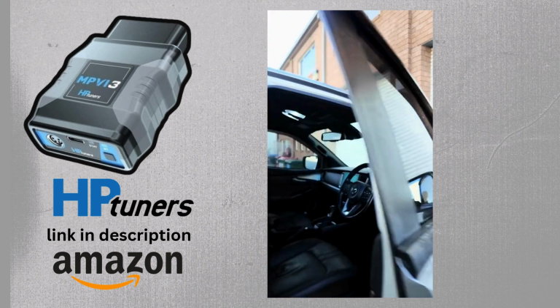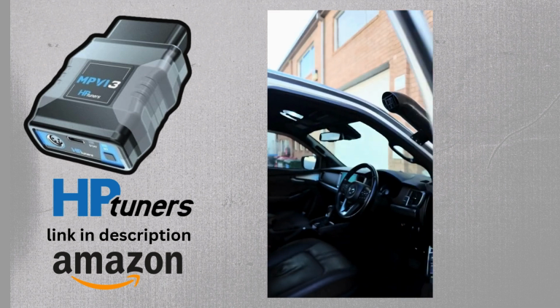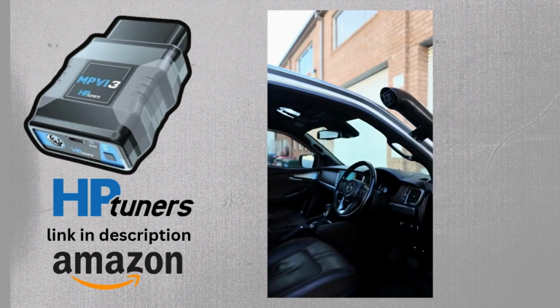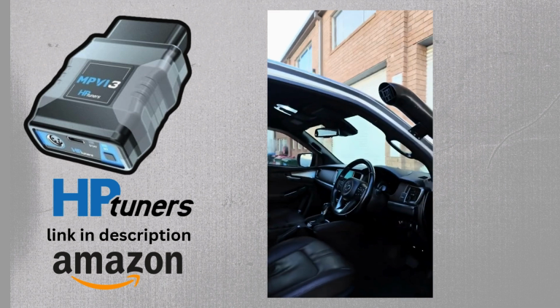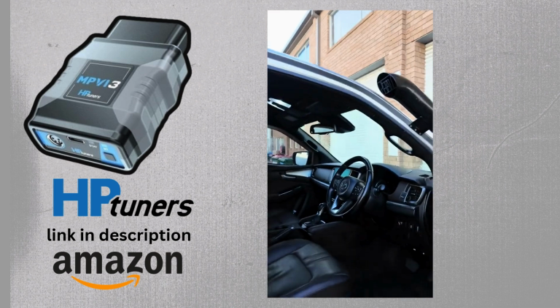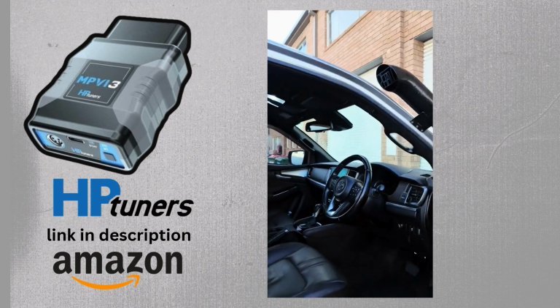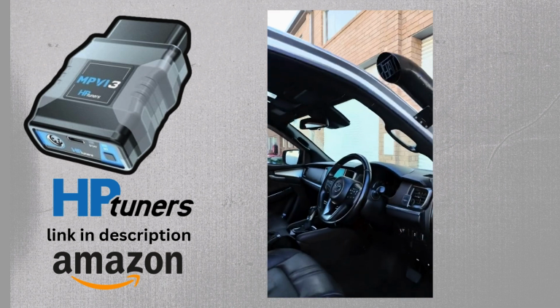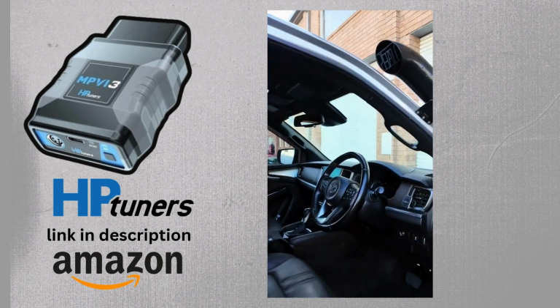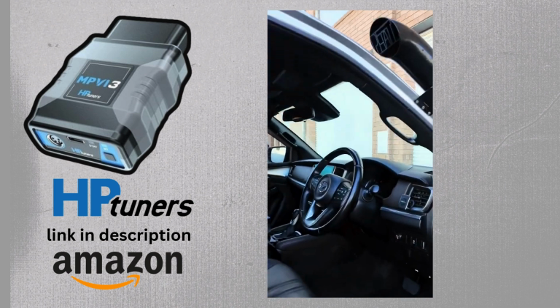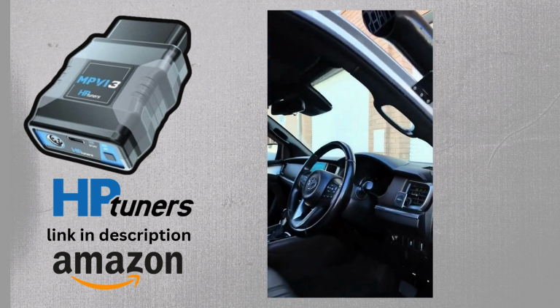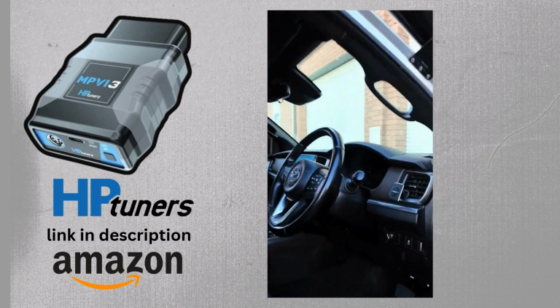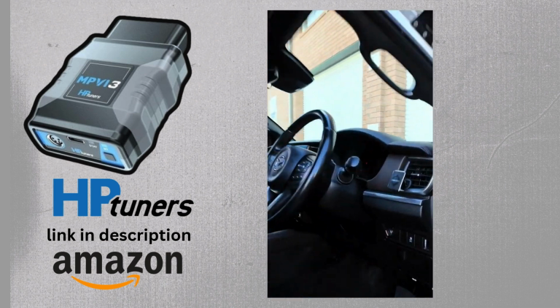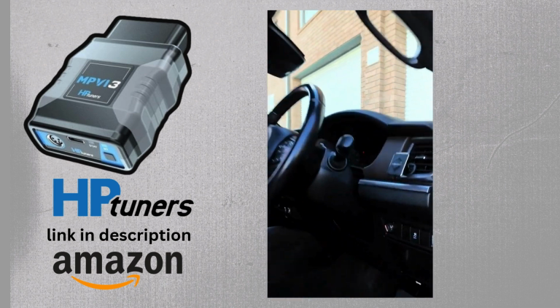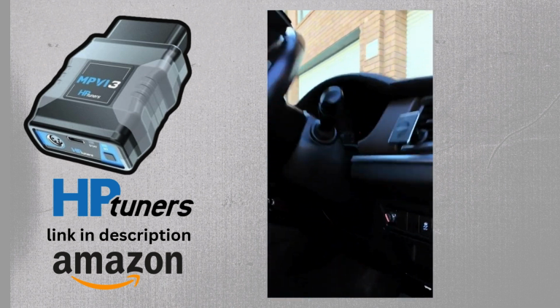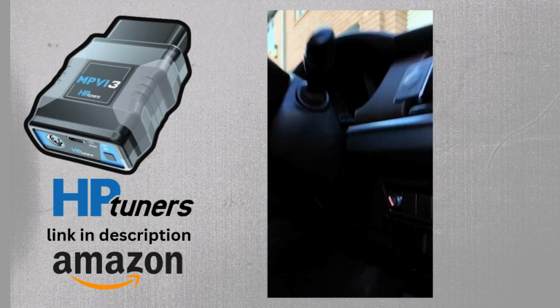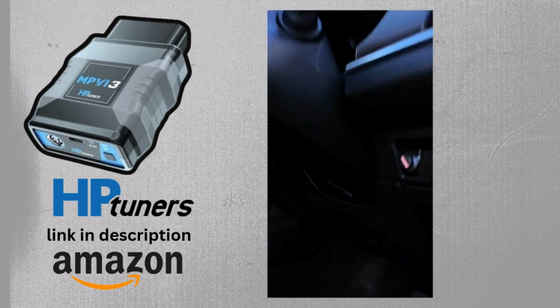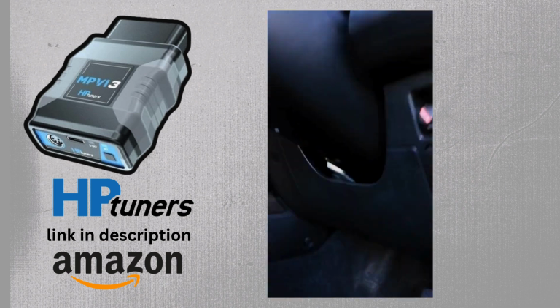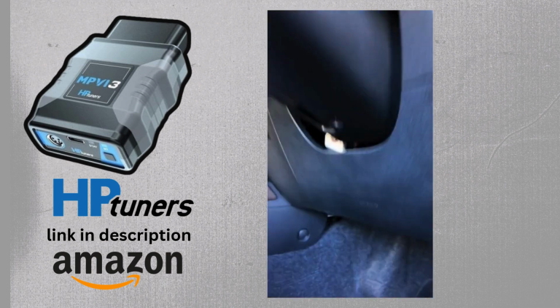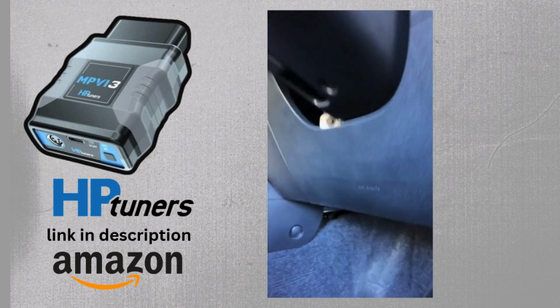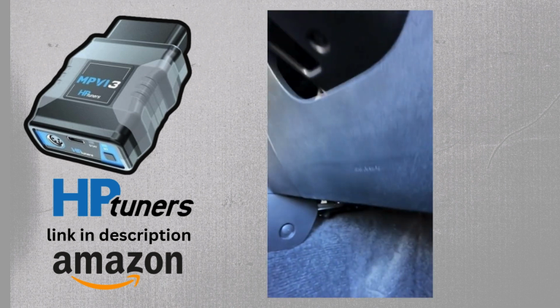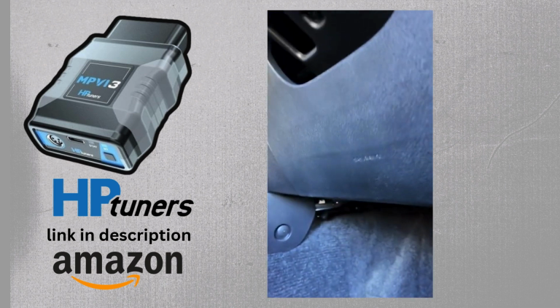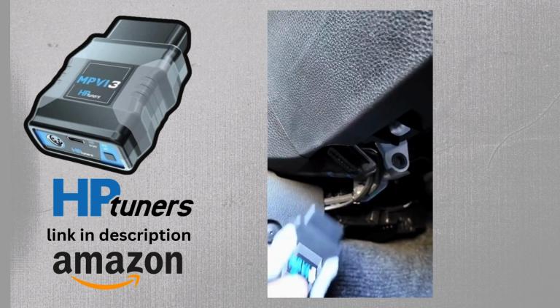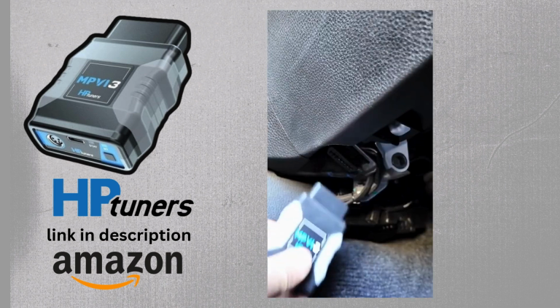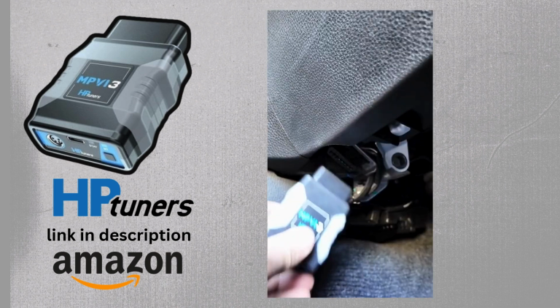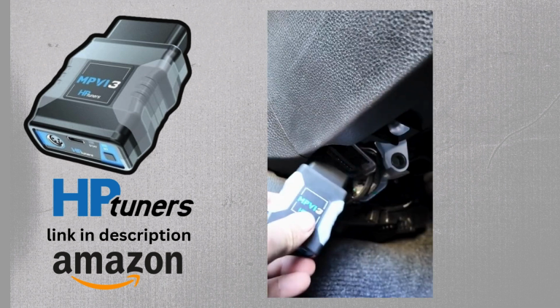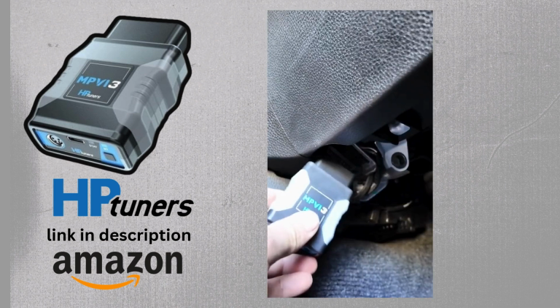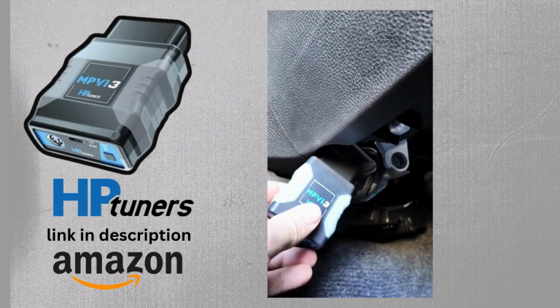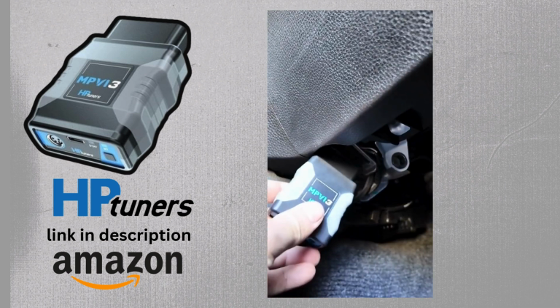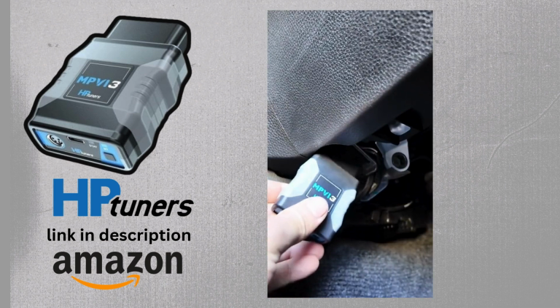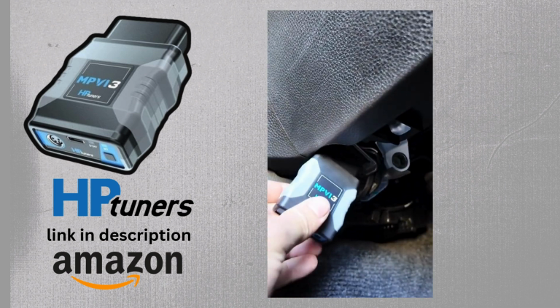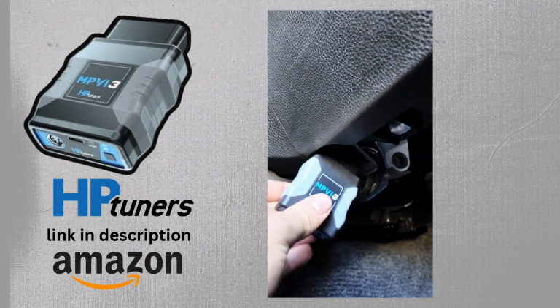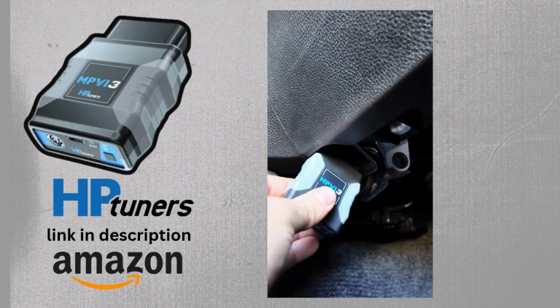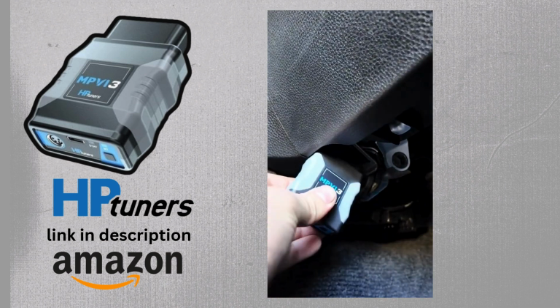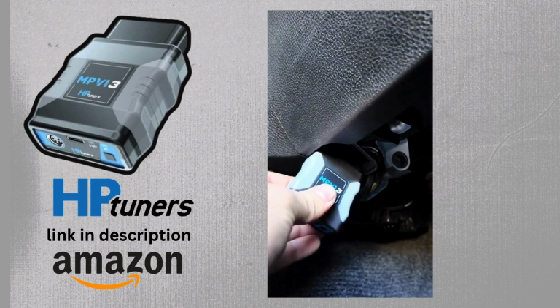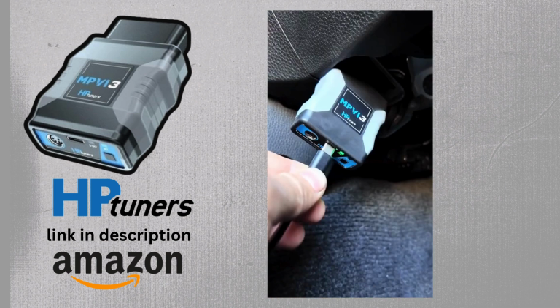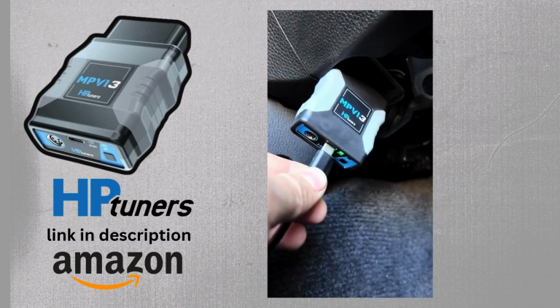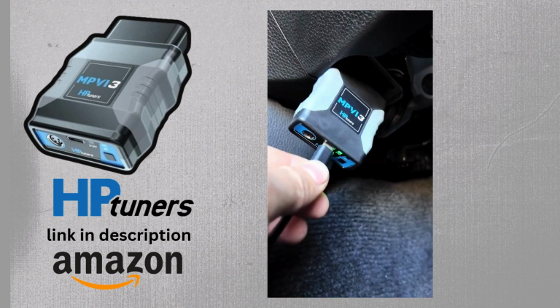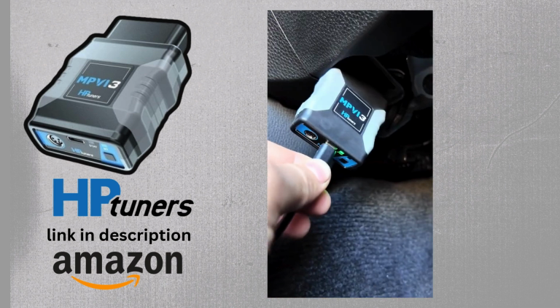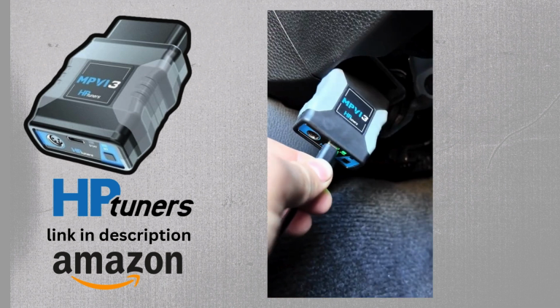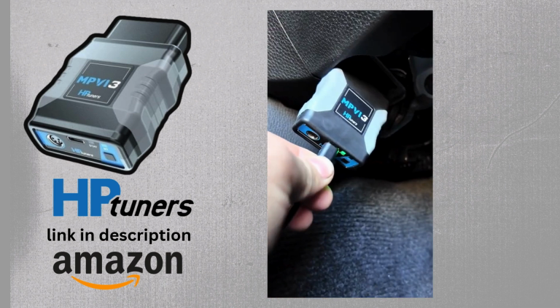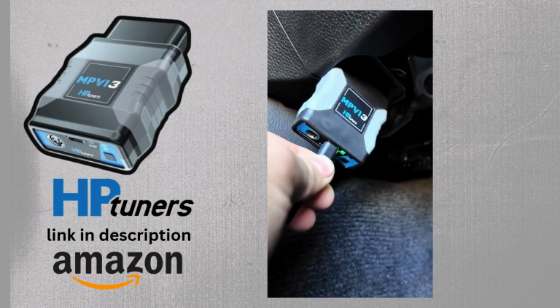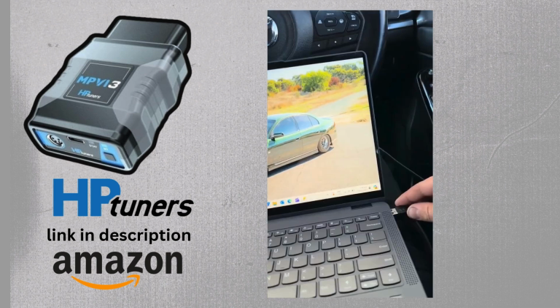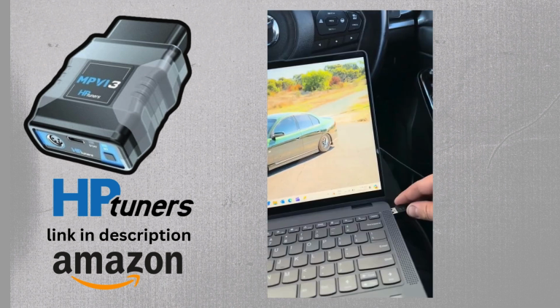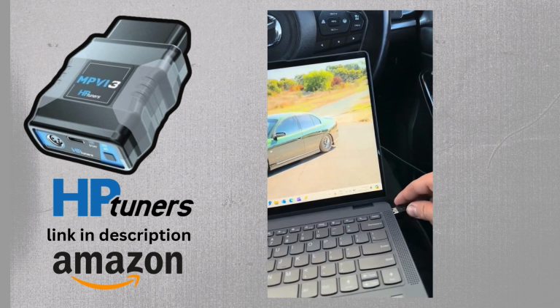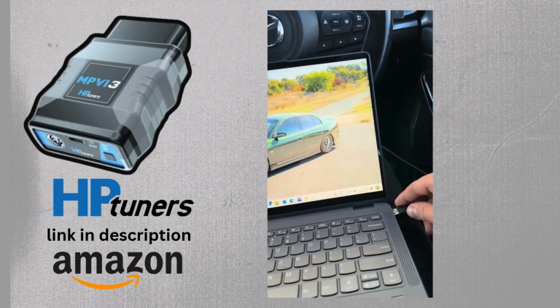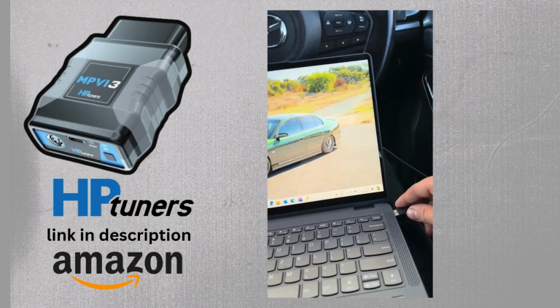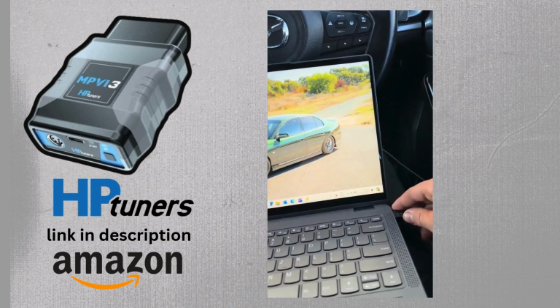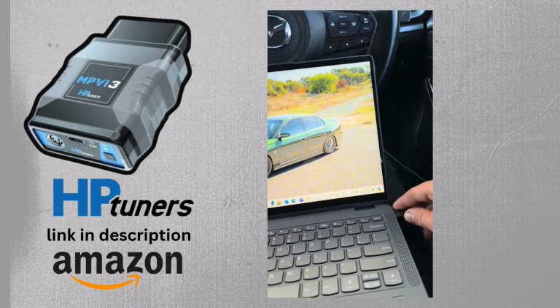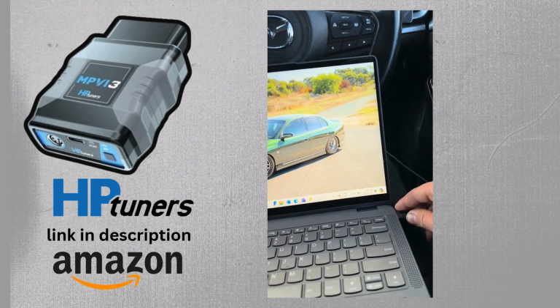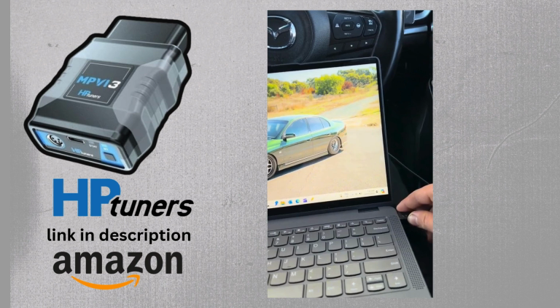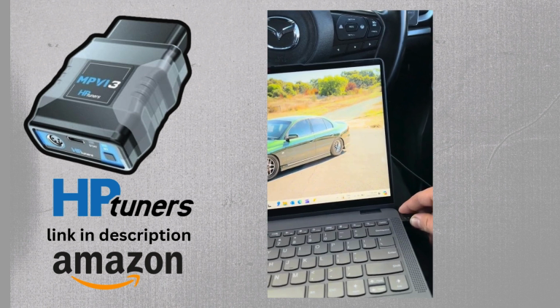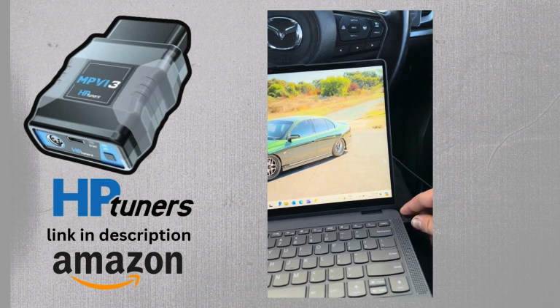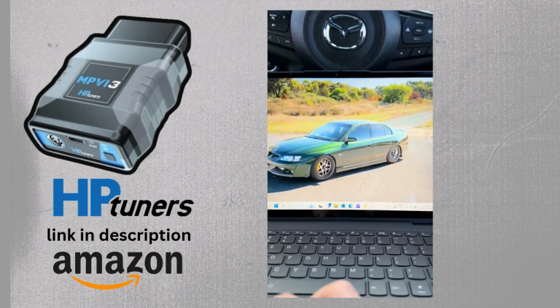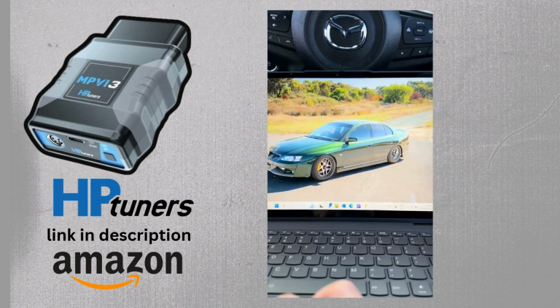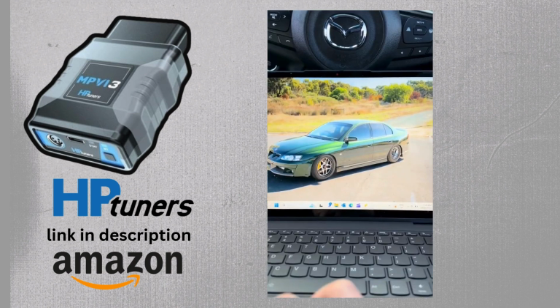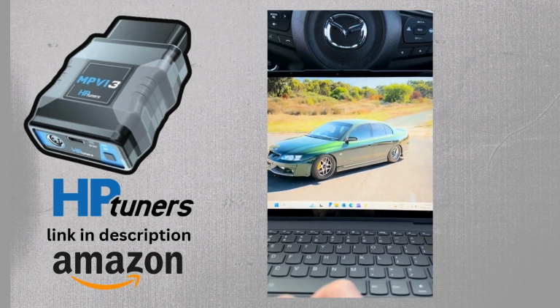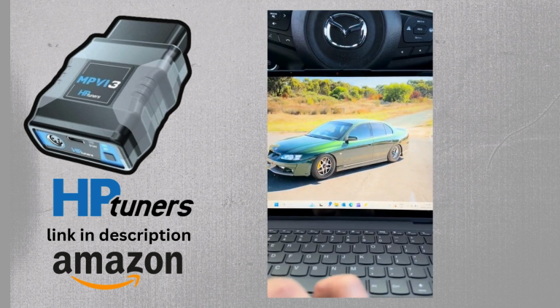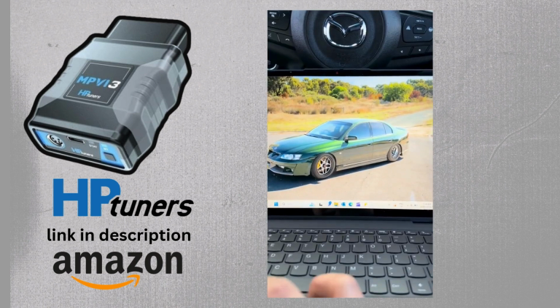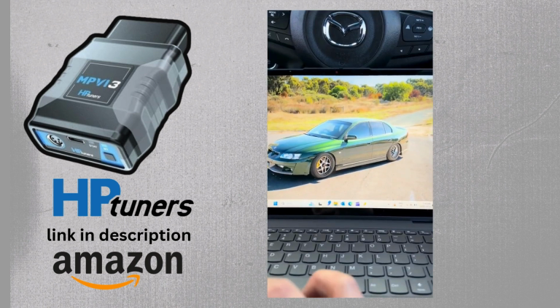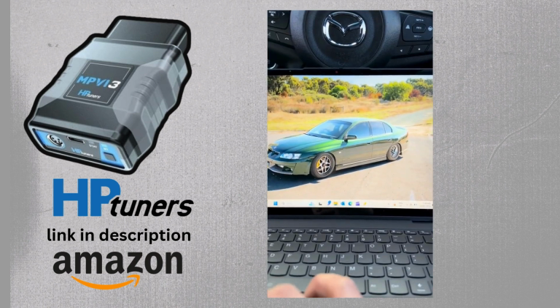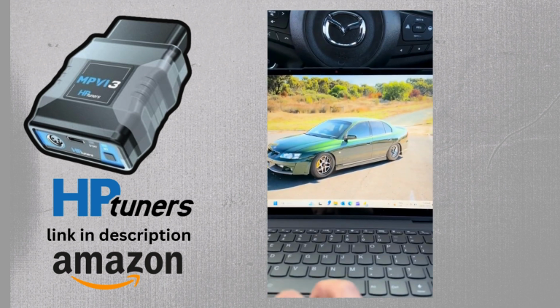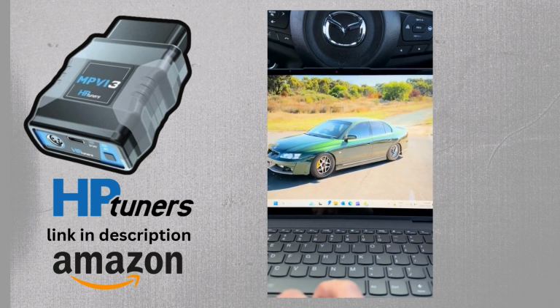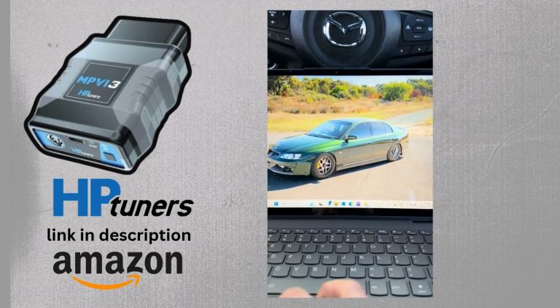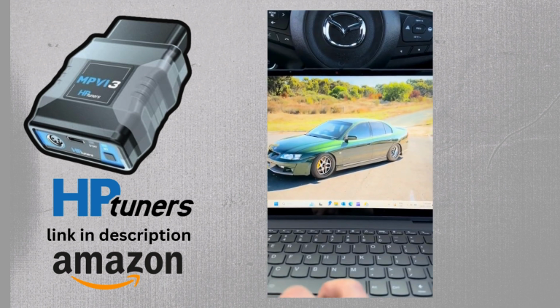Today we're going to be using my BT50 as an example. There's the OBD2 port — plug it in there, plug it into your laptop and fire away.